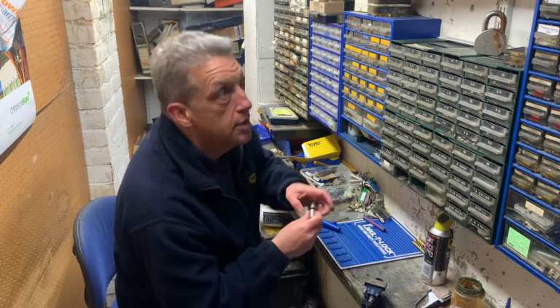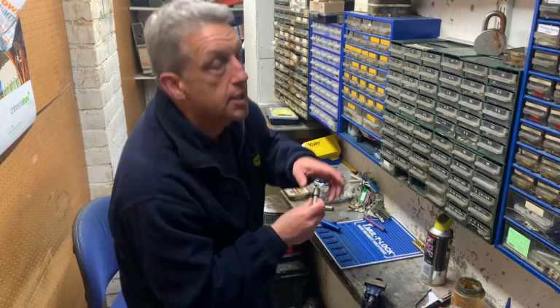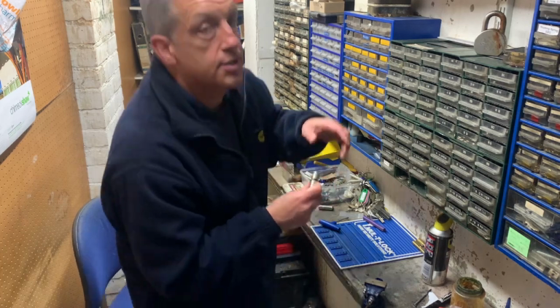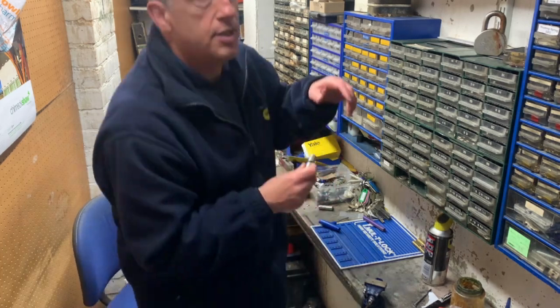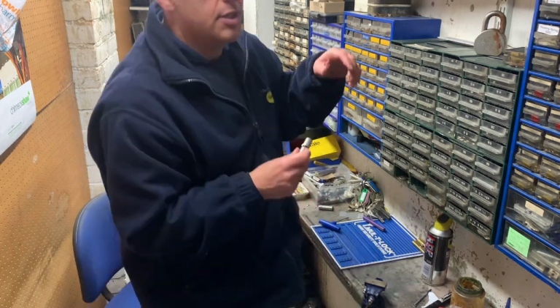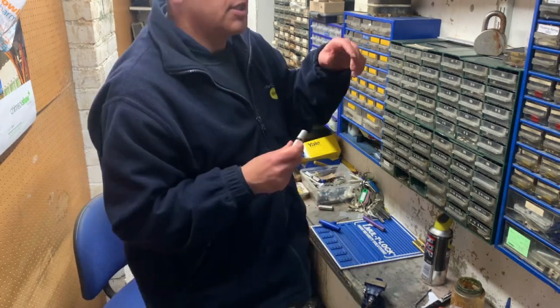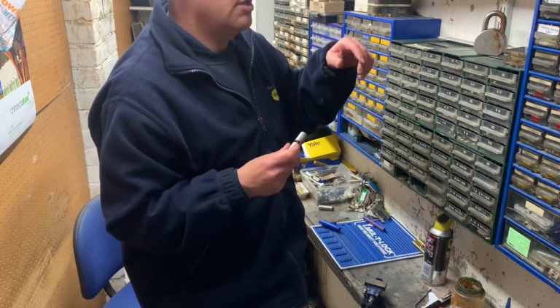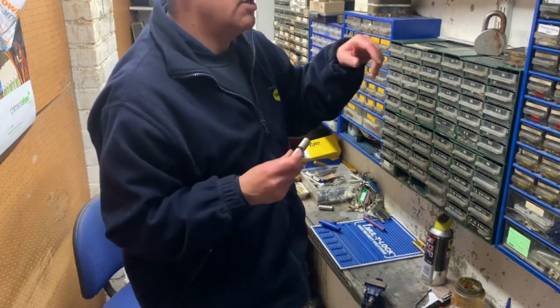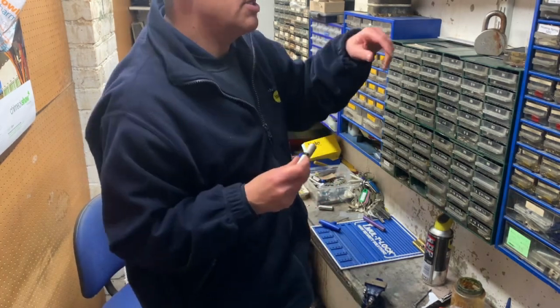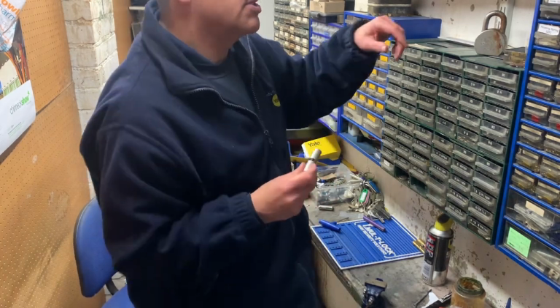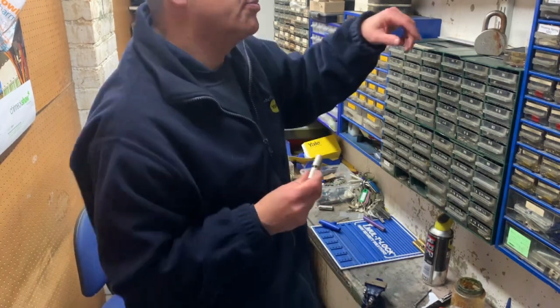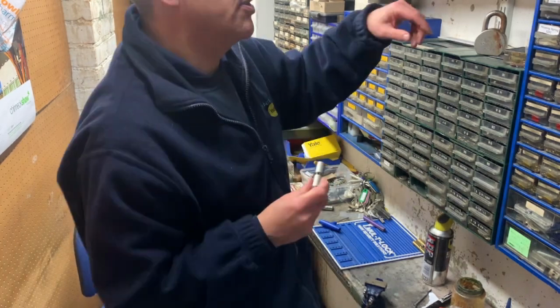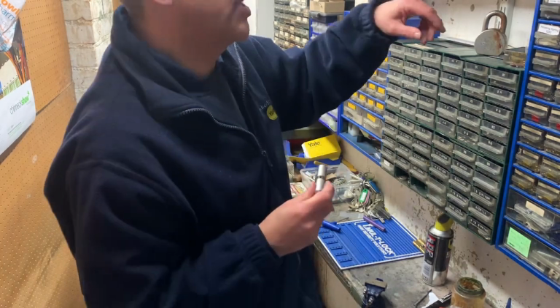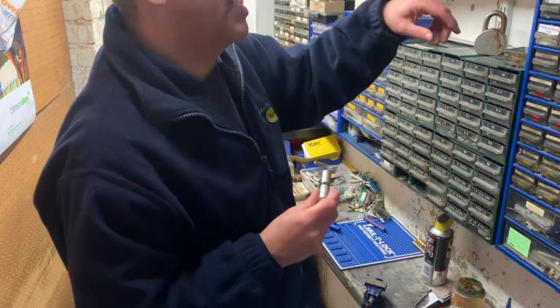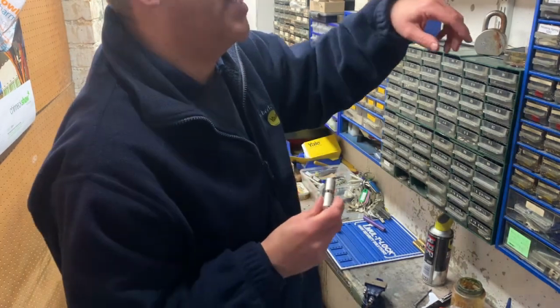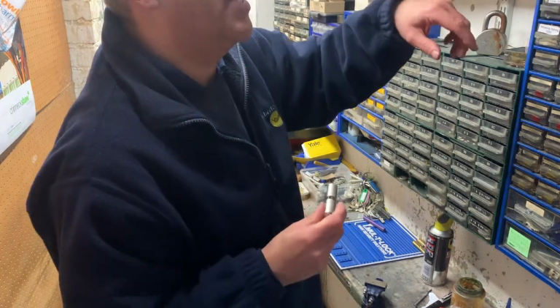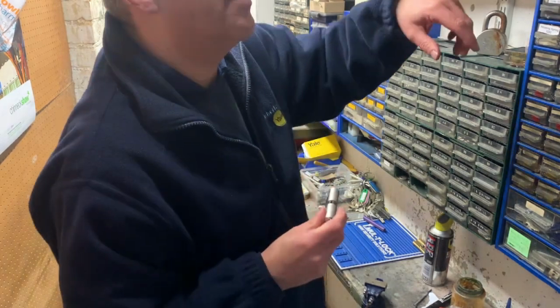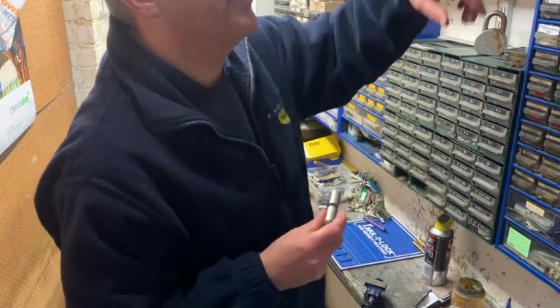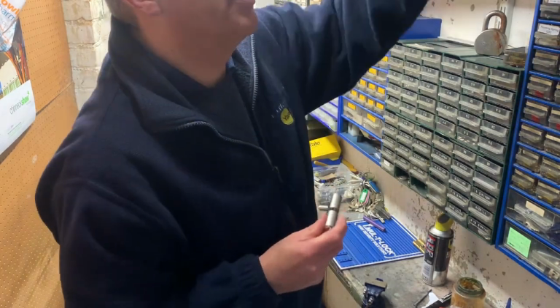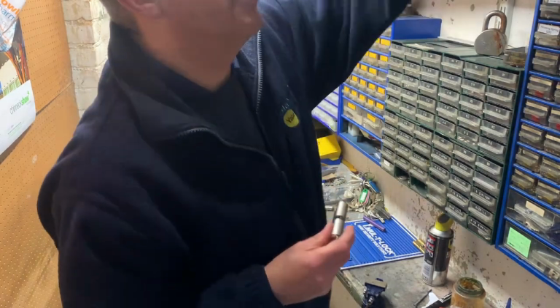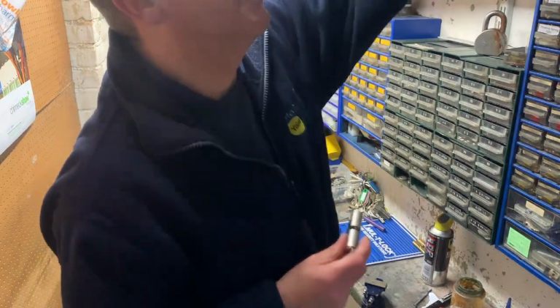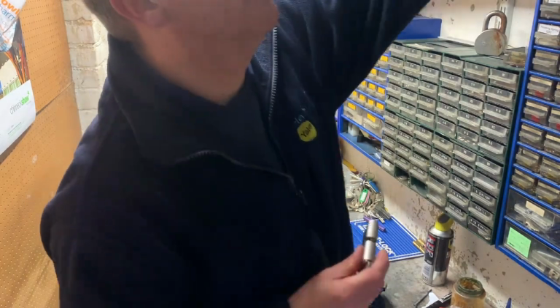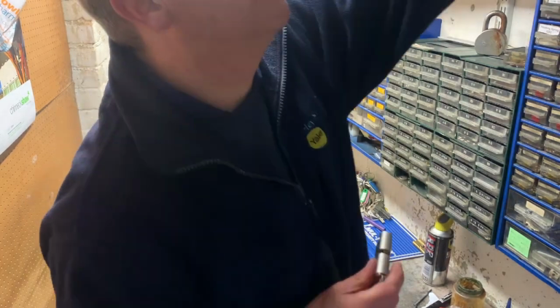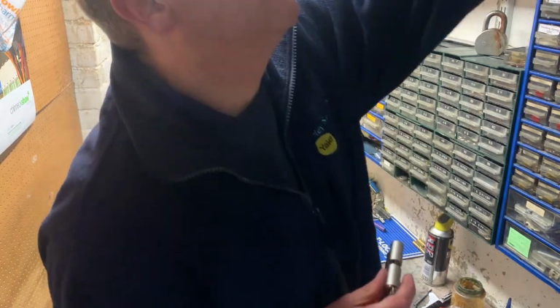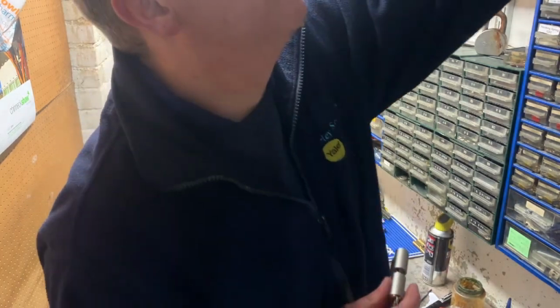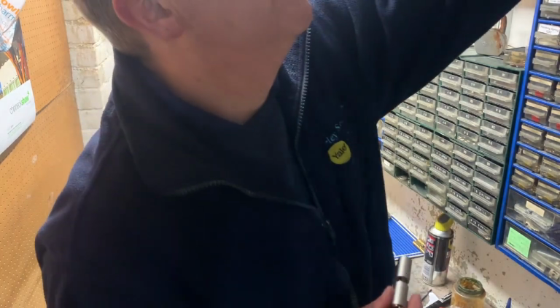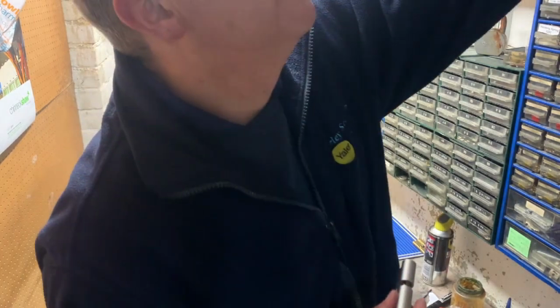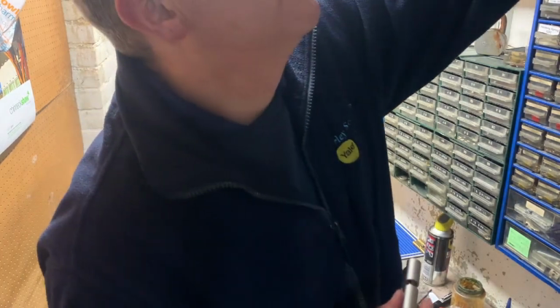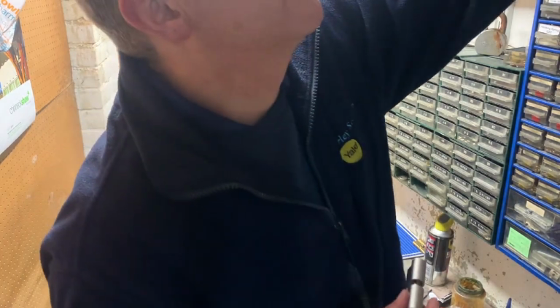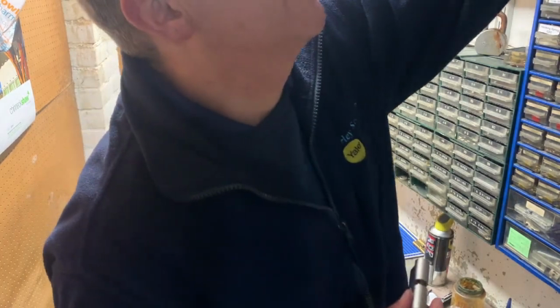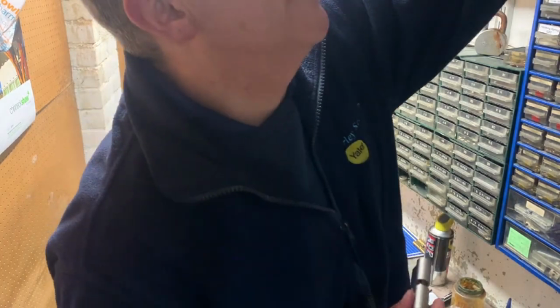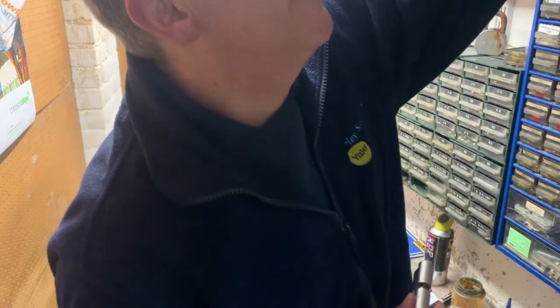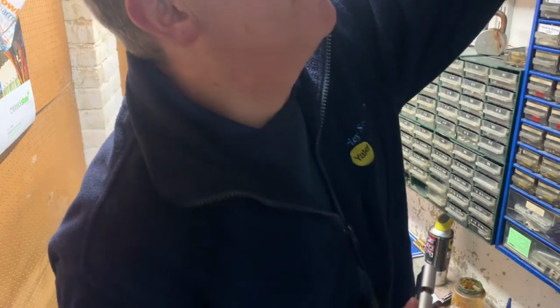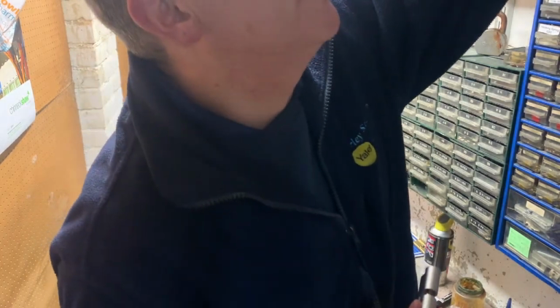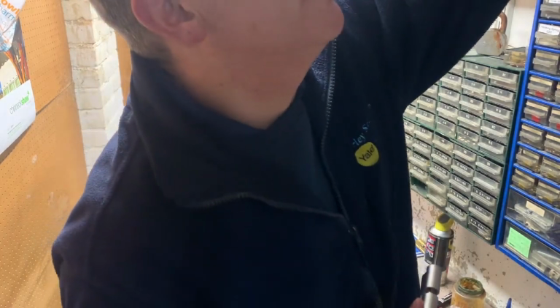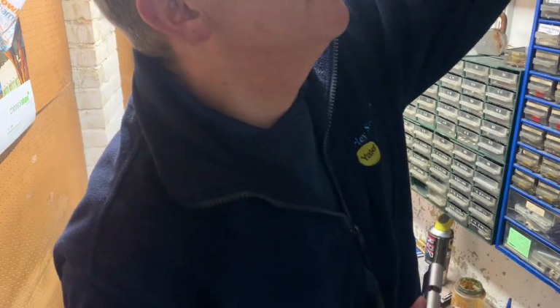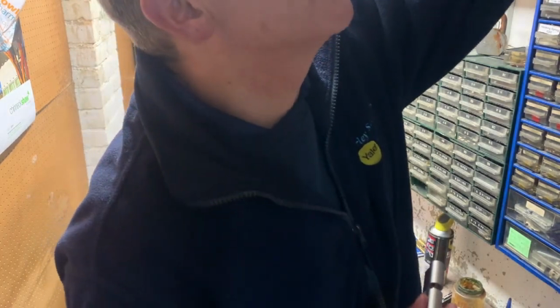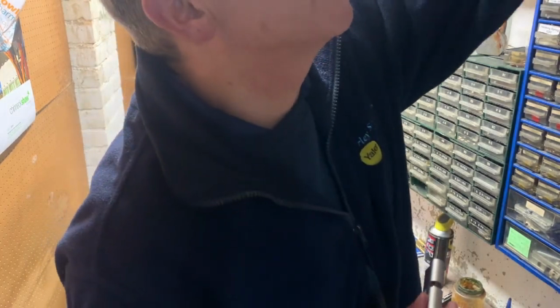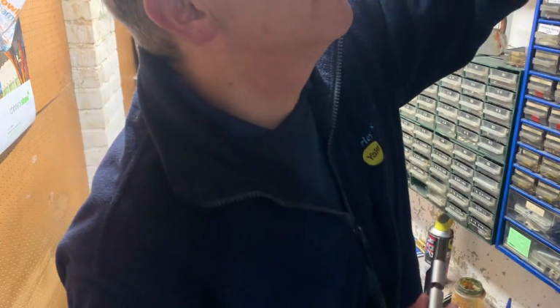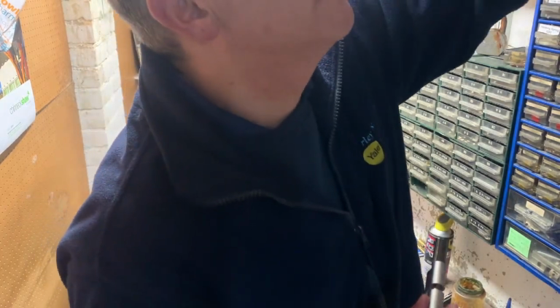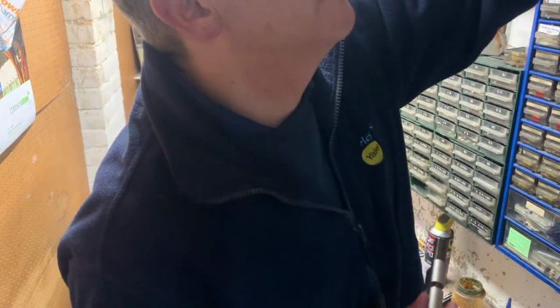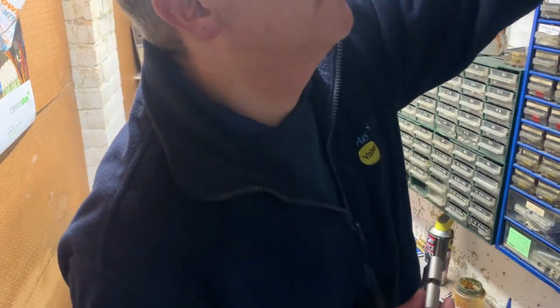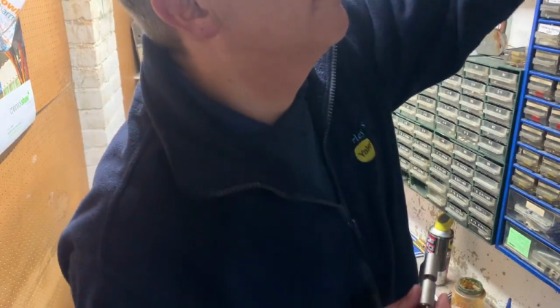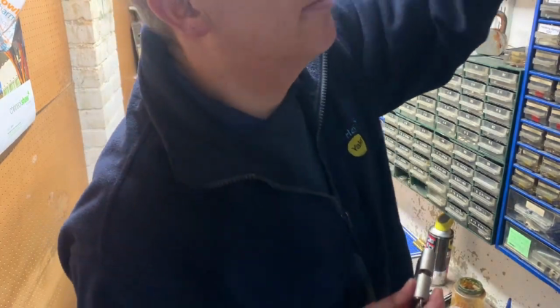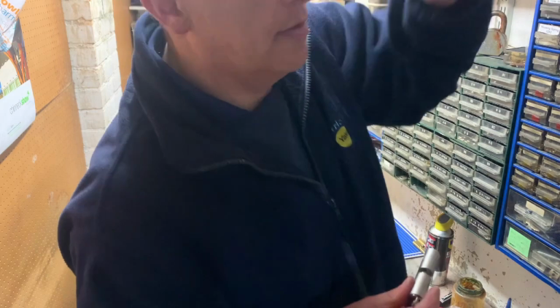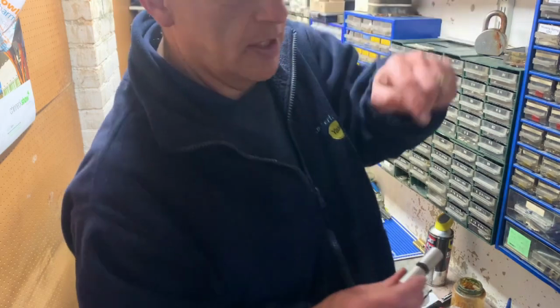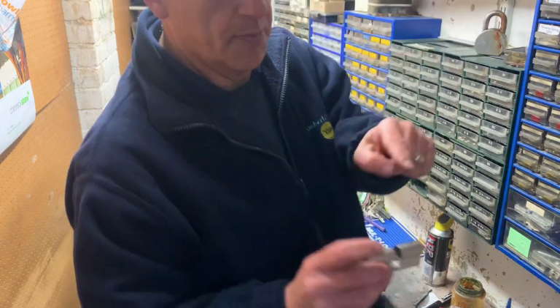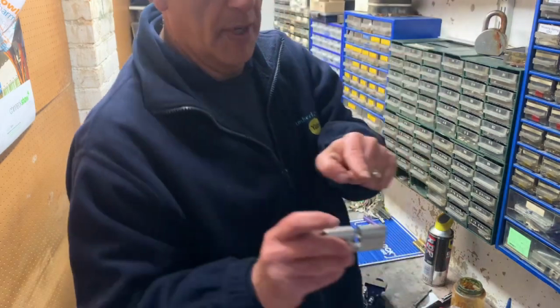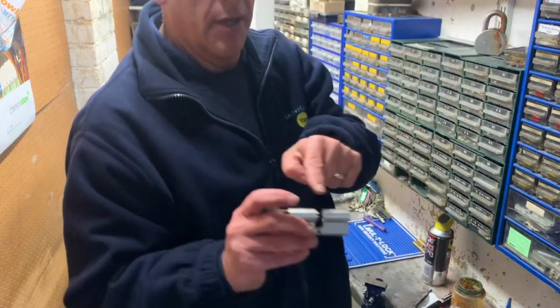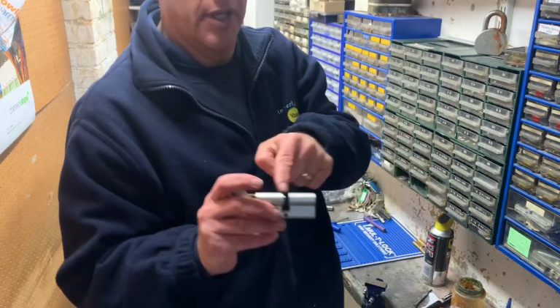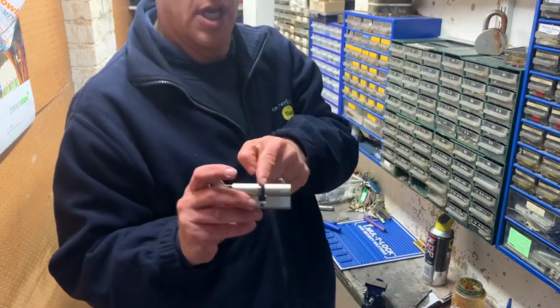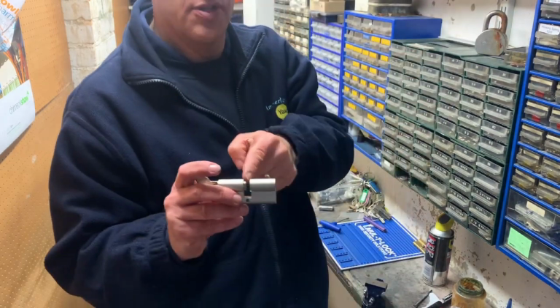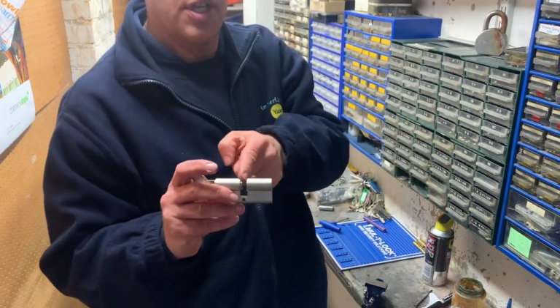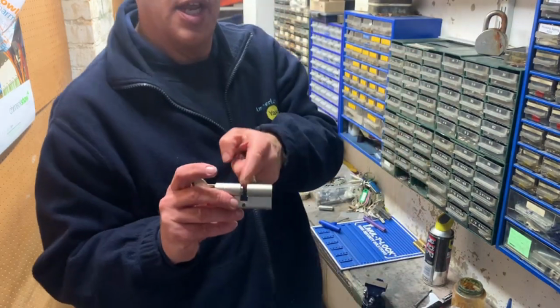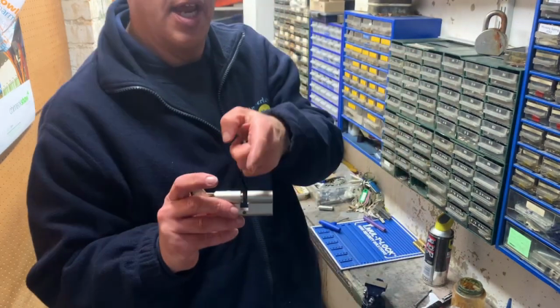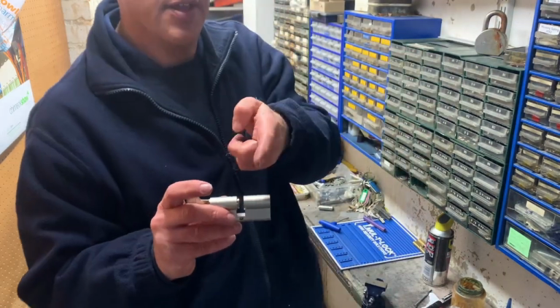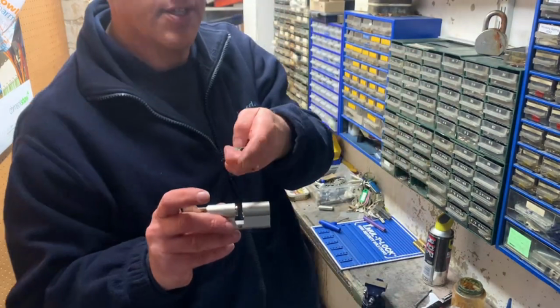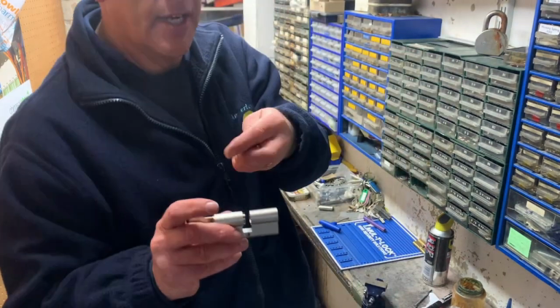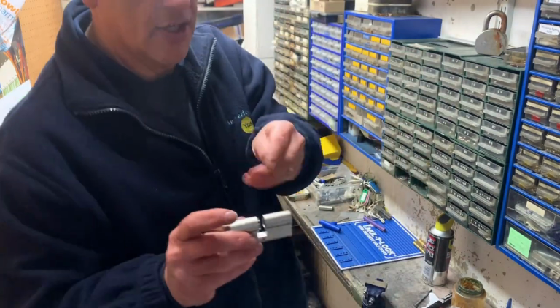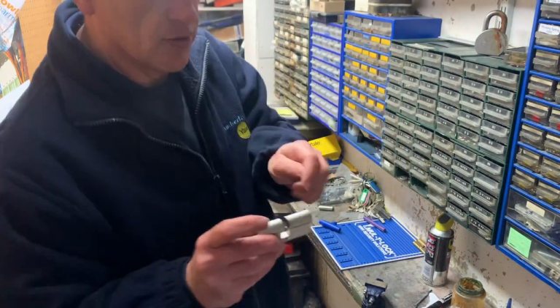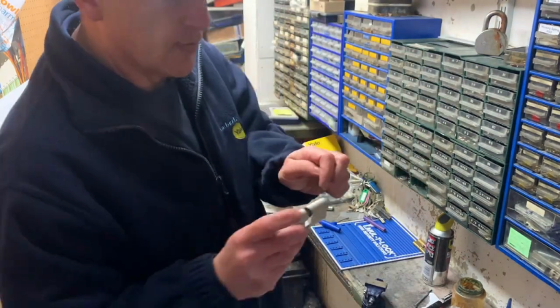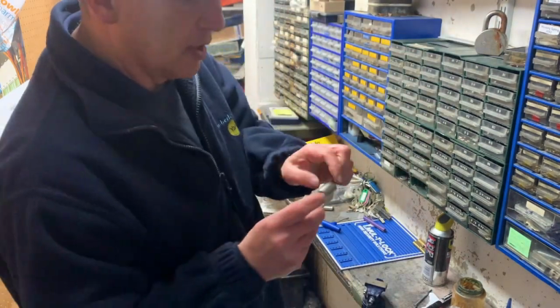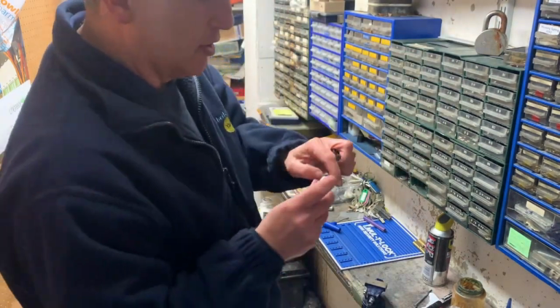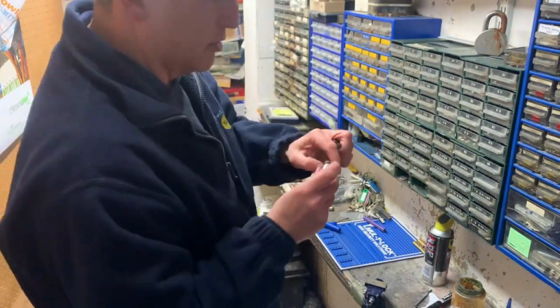Next thing to do is to put the cam in. The cam is this part that goes in here — the centre of the lock.